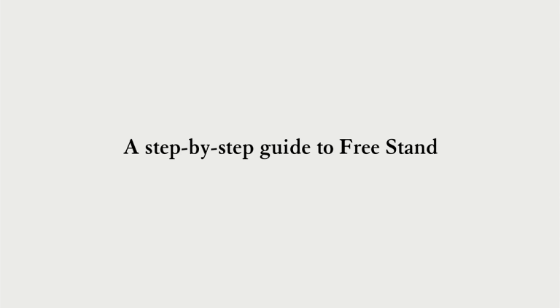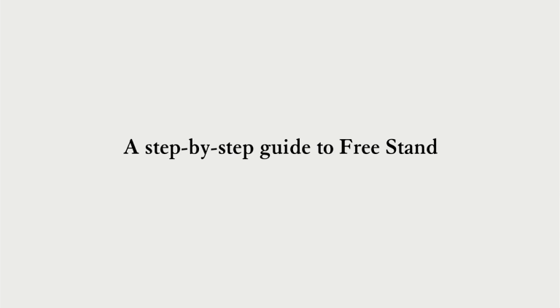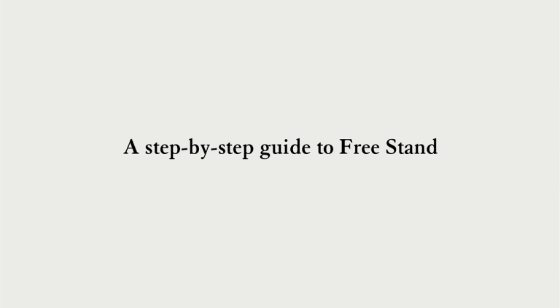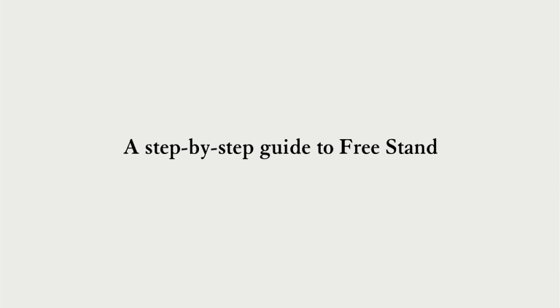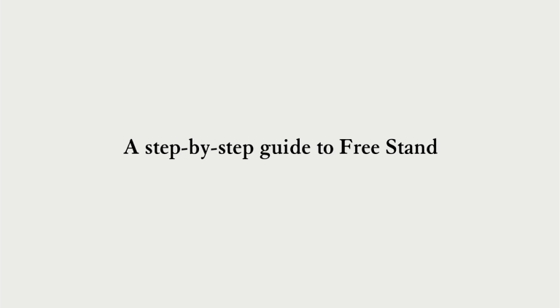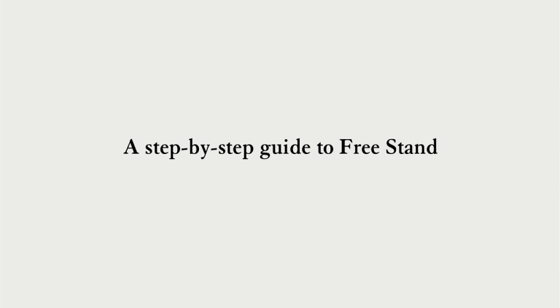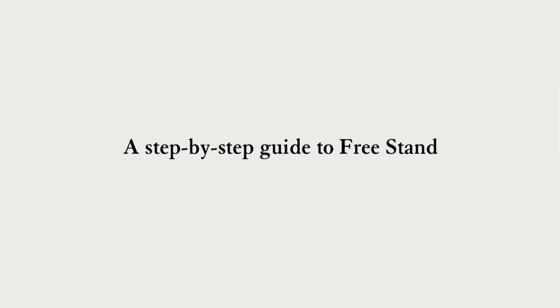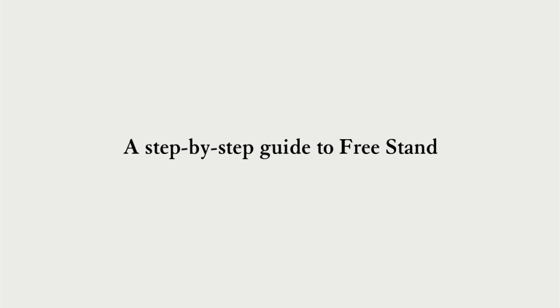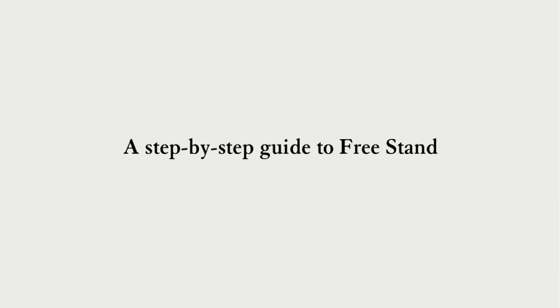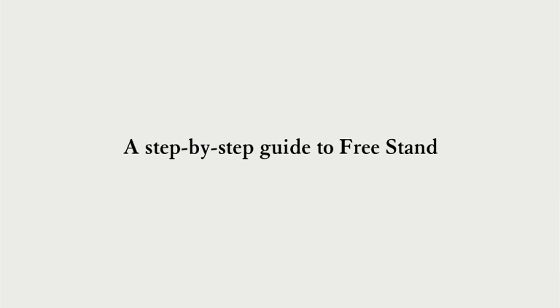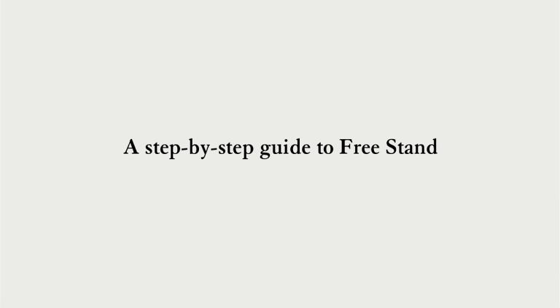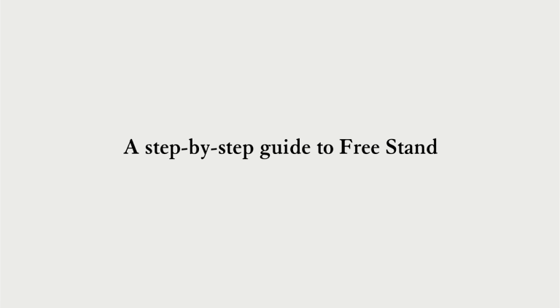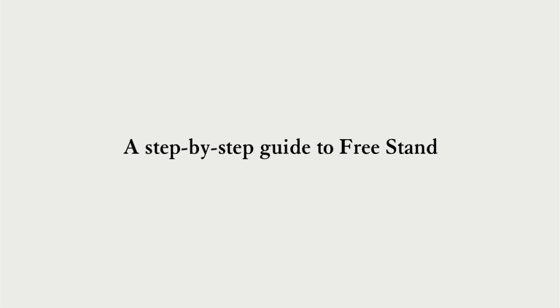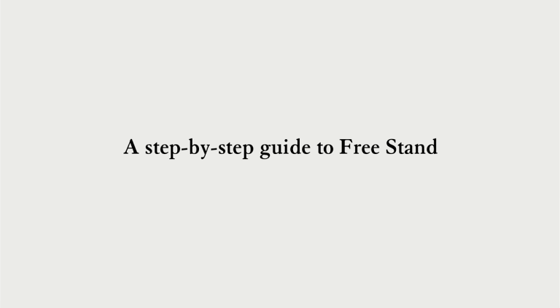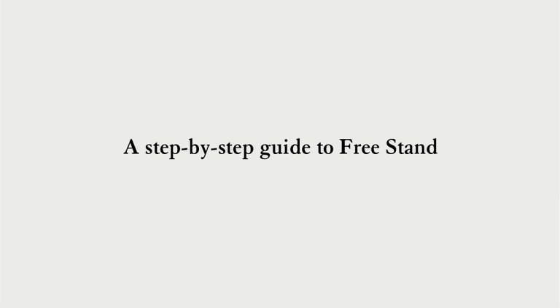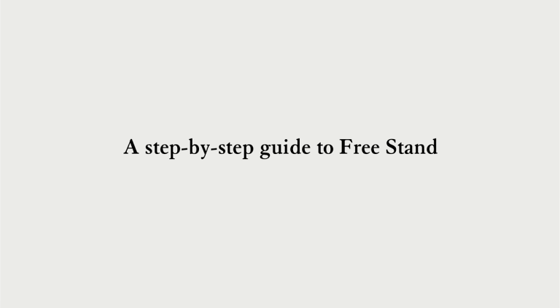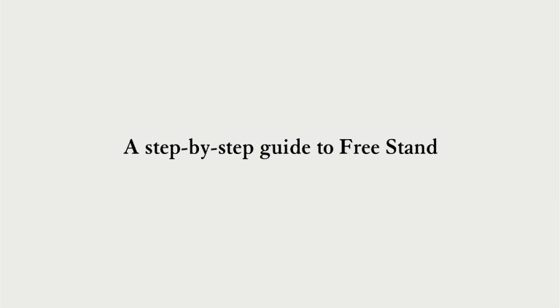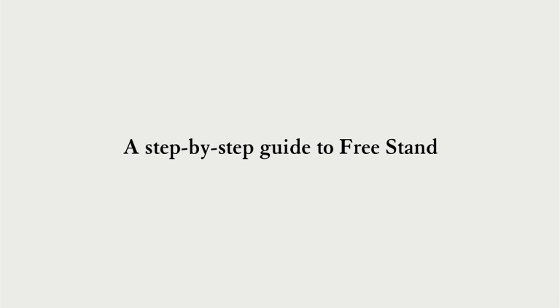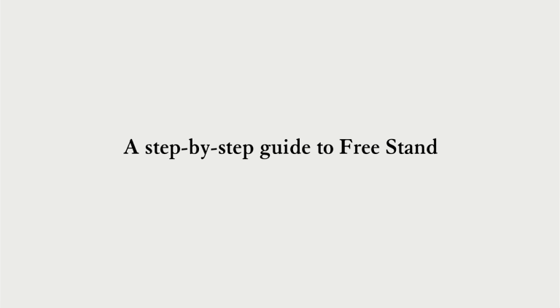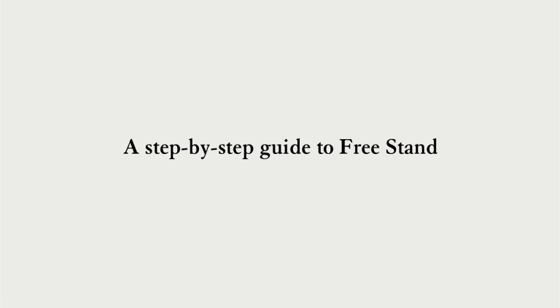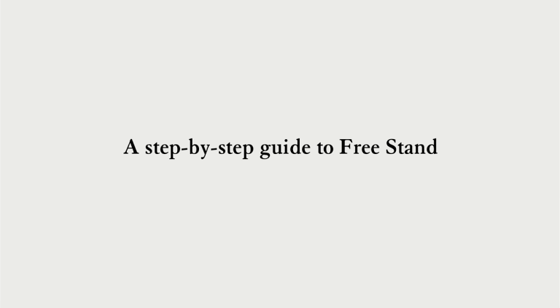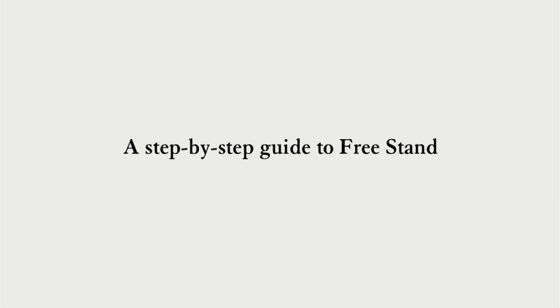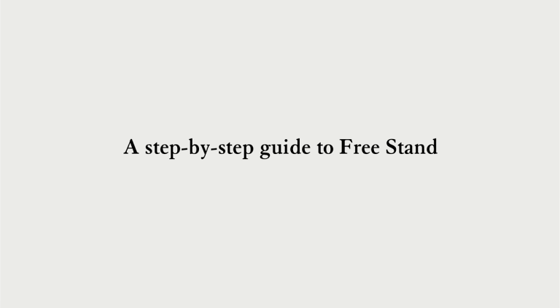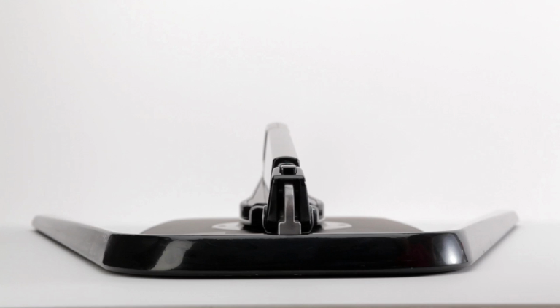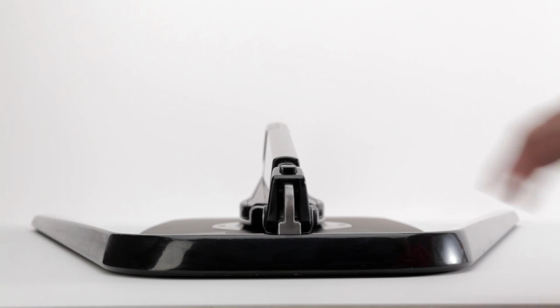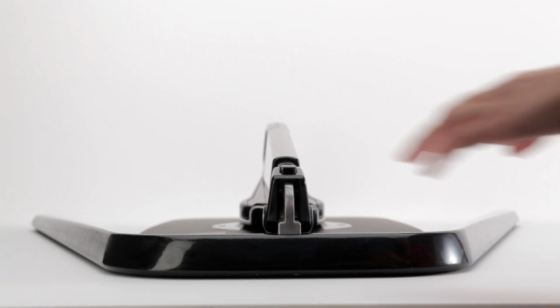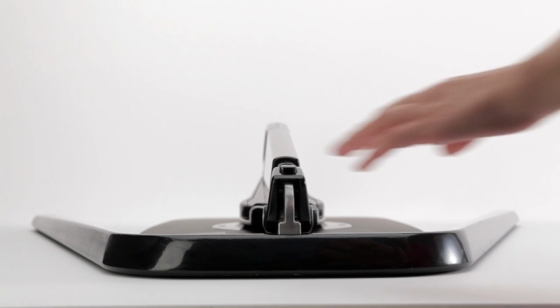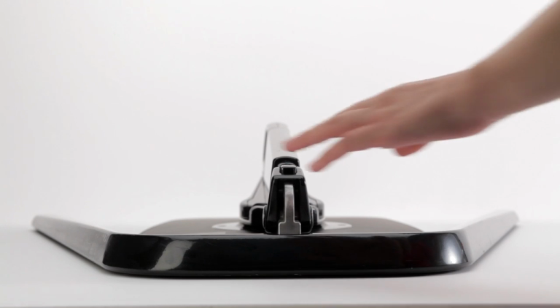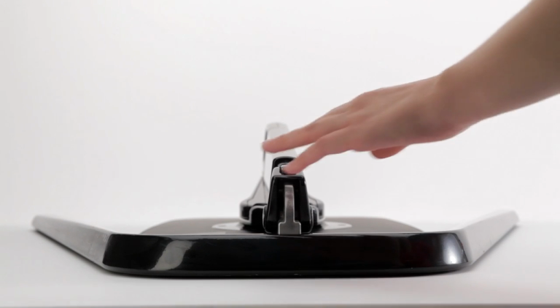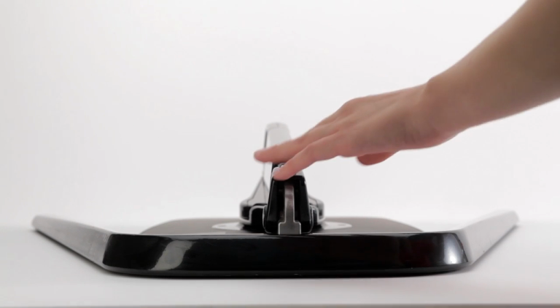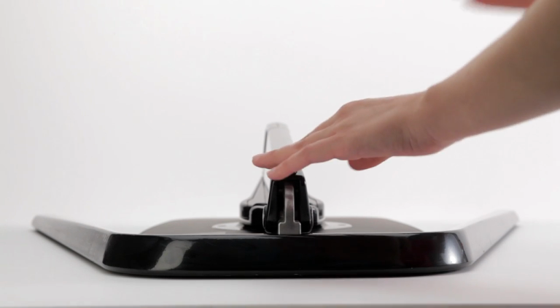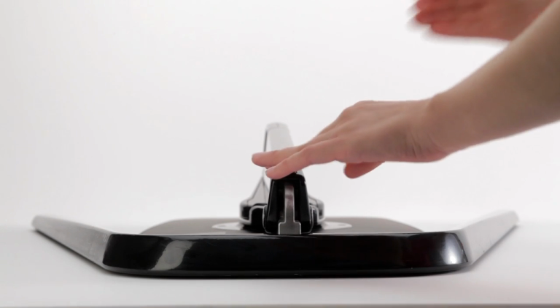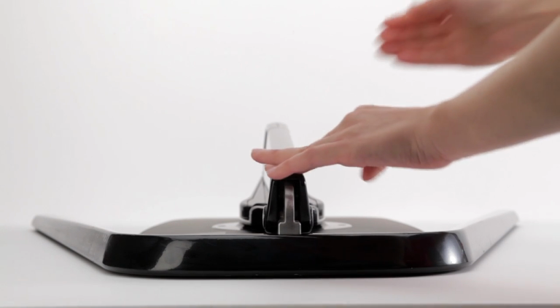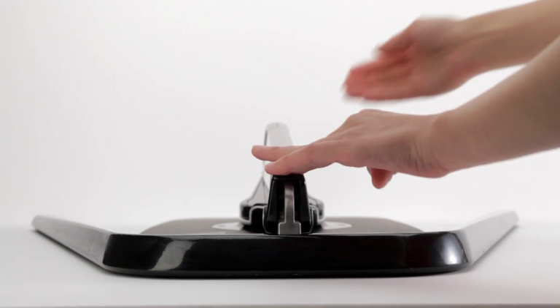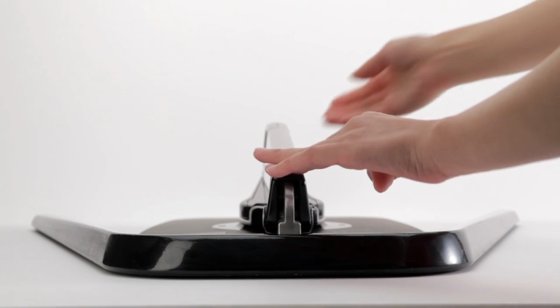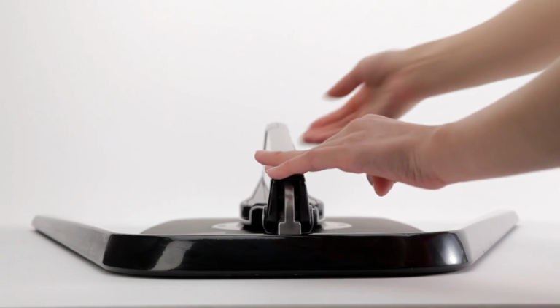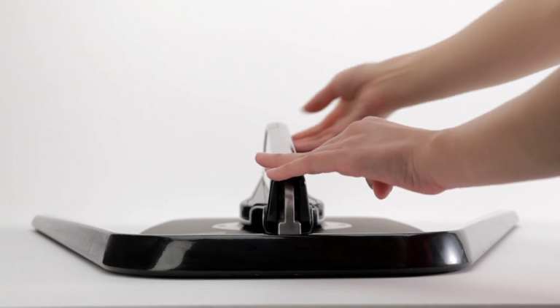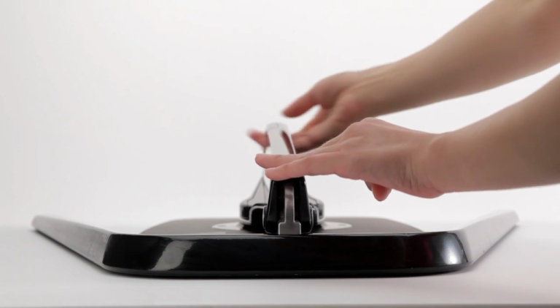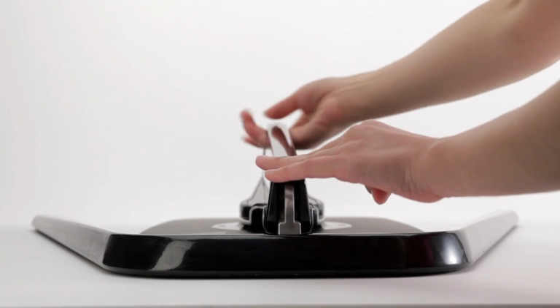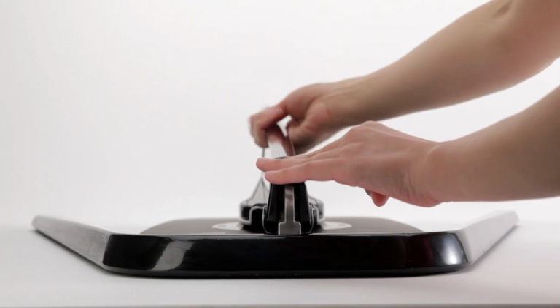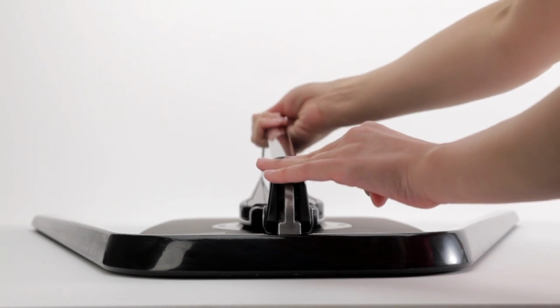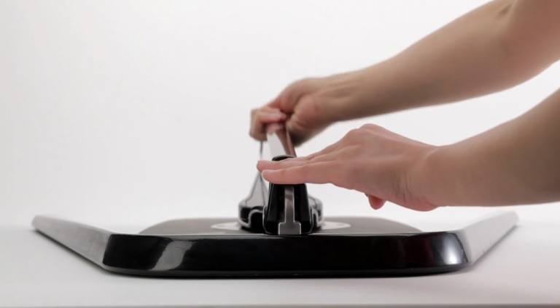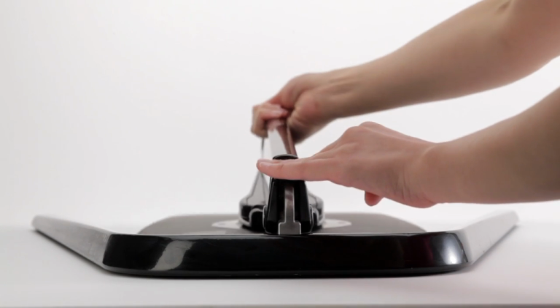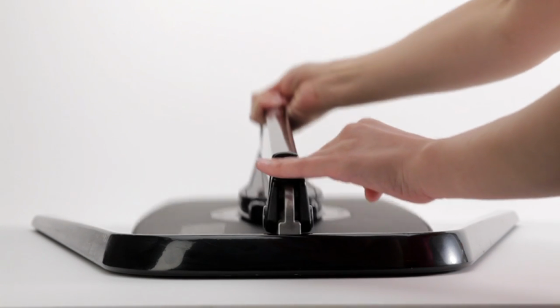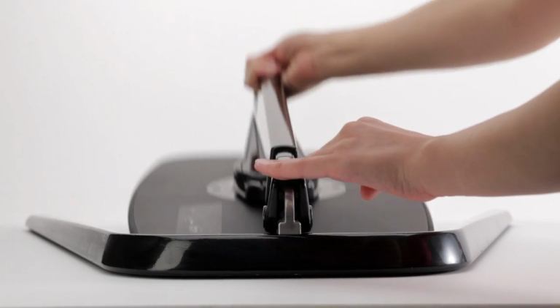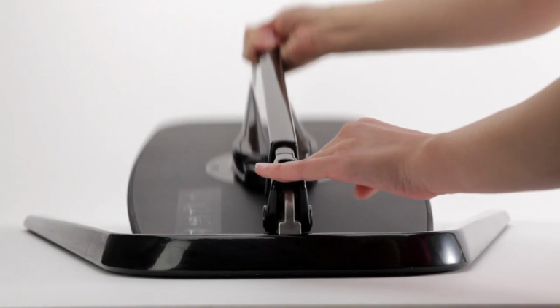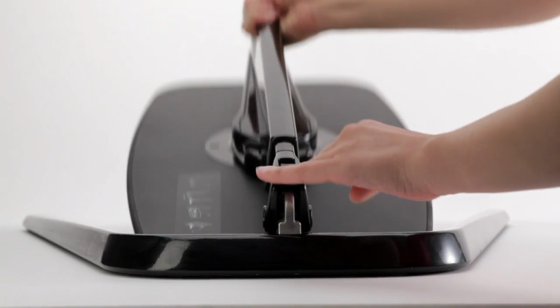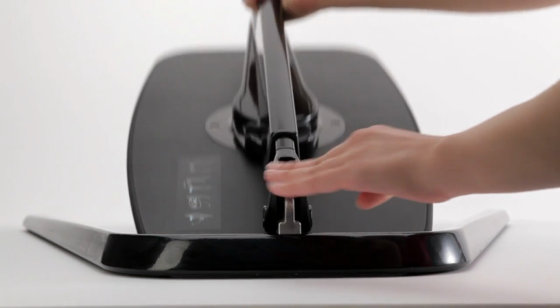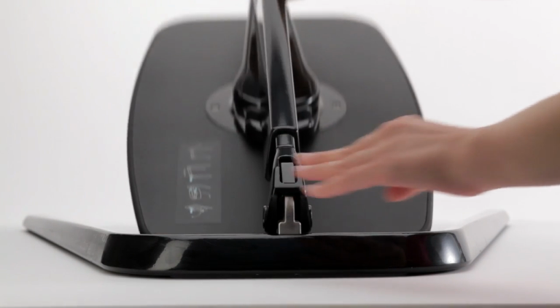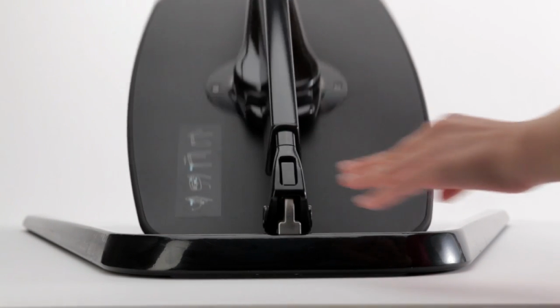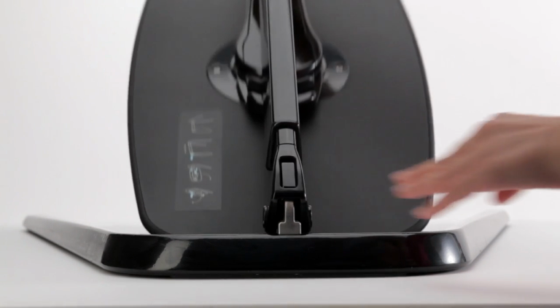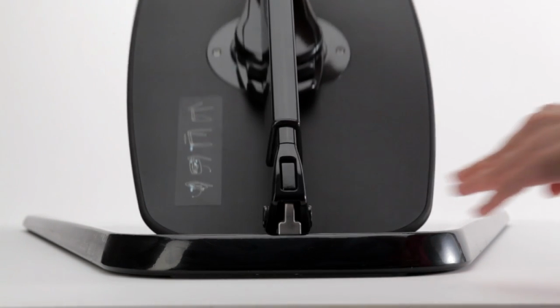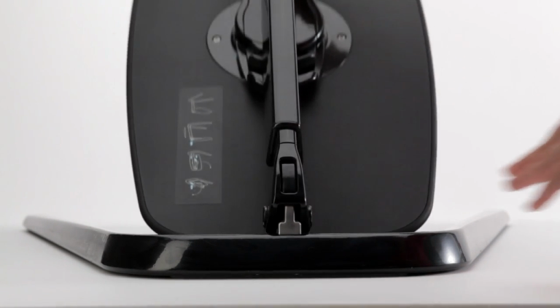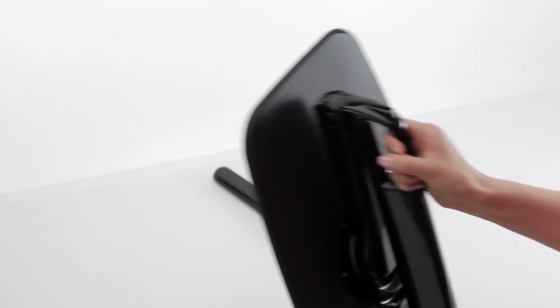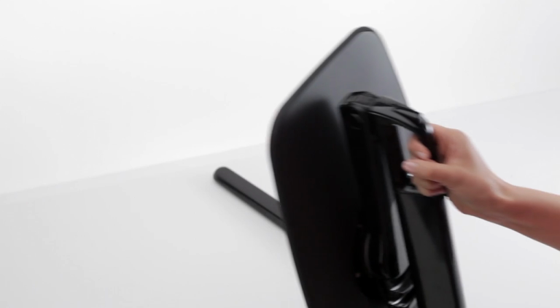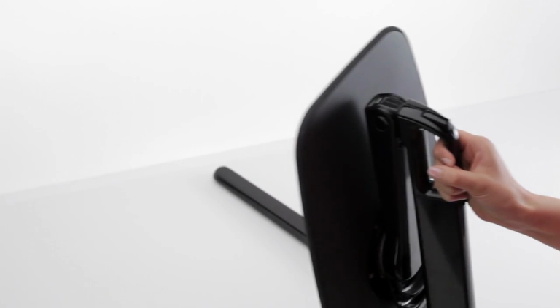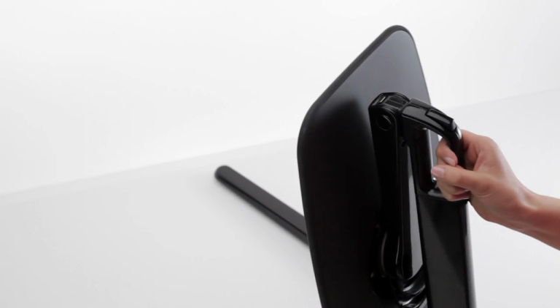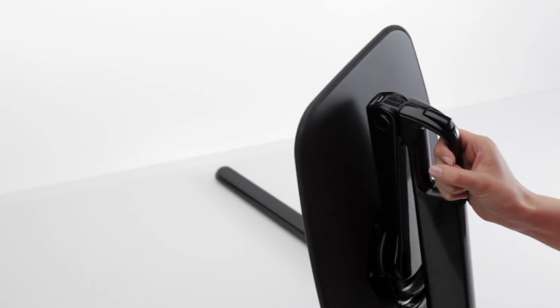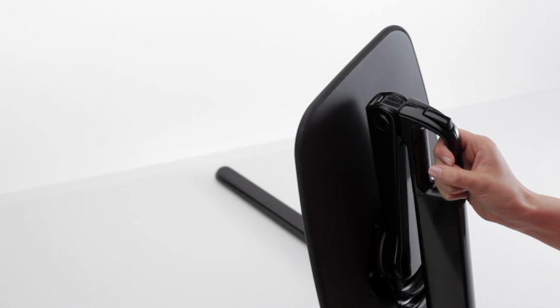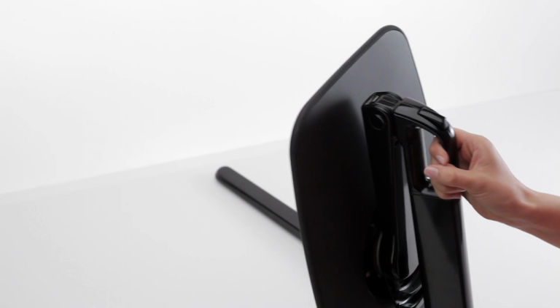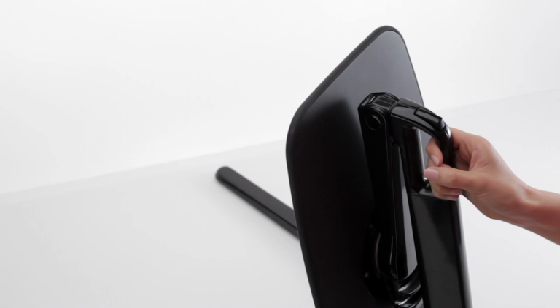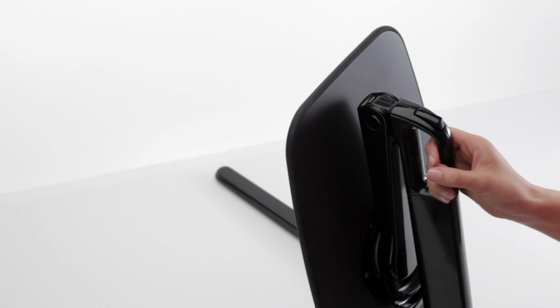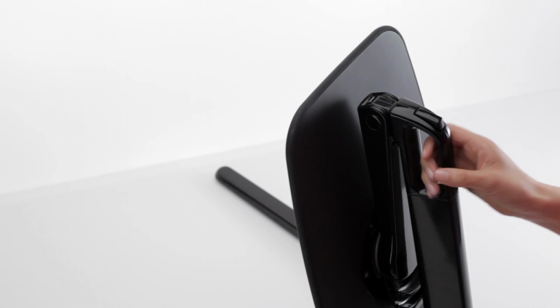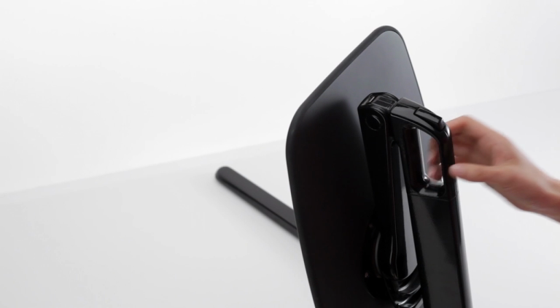A step-by-step guide to Freestand. Press the pivot release button as you lift the column upward and into the locked position.